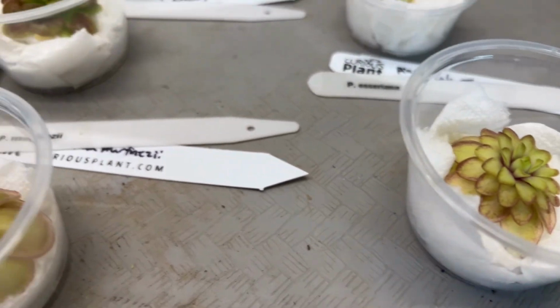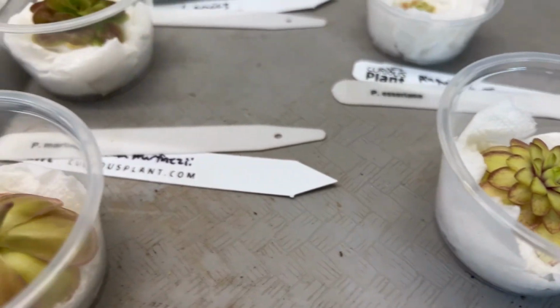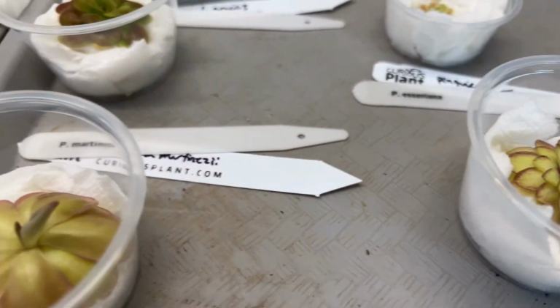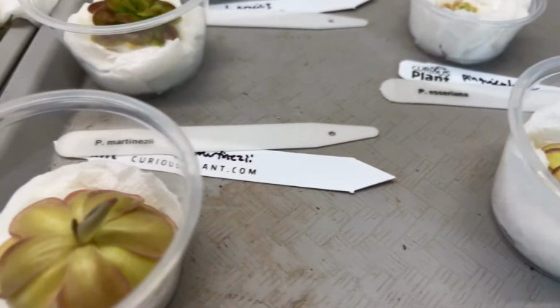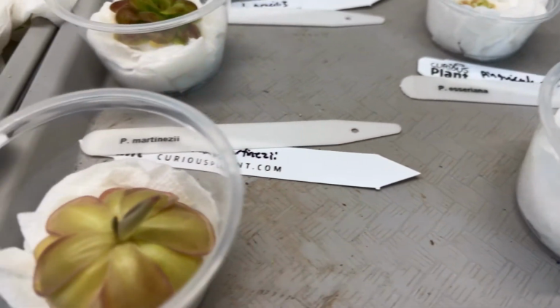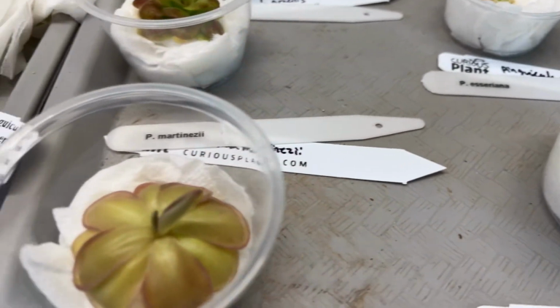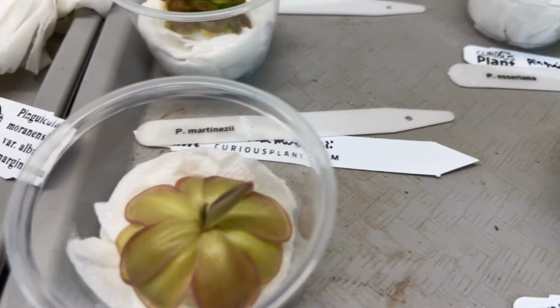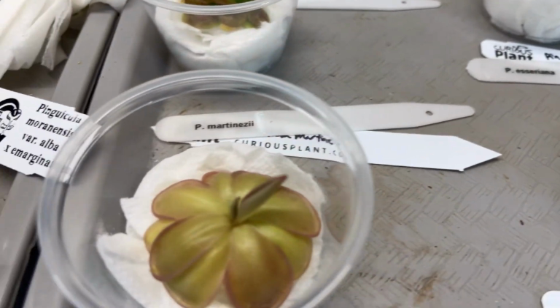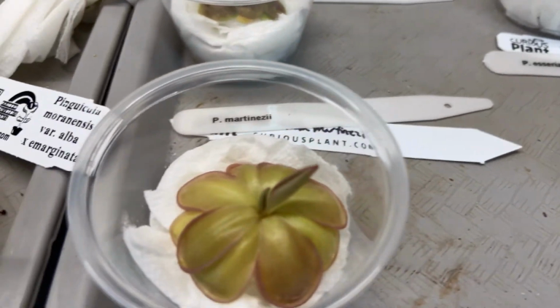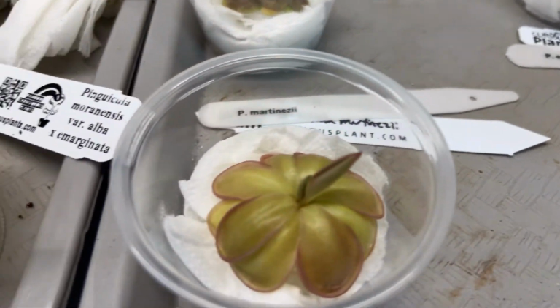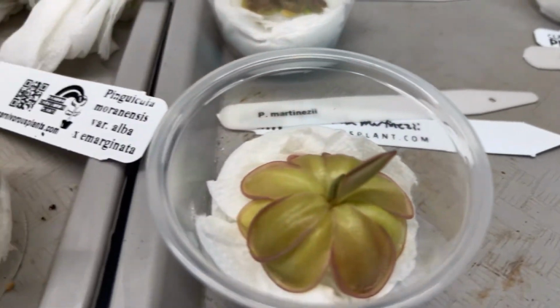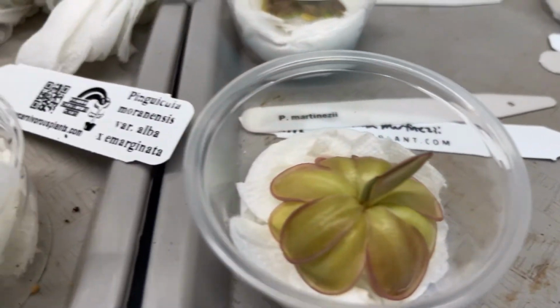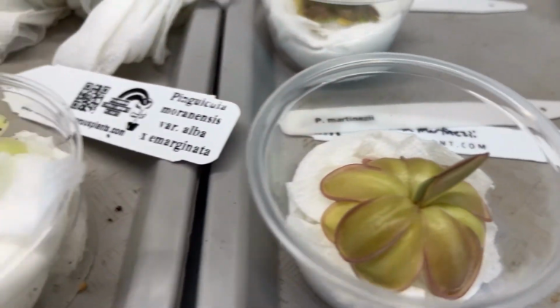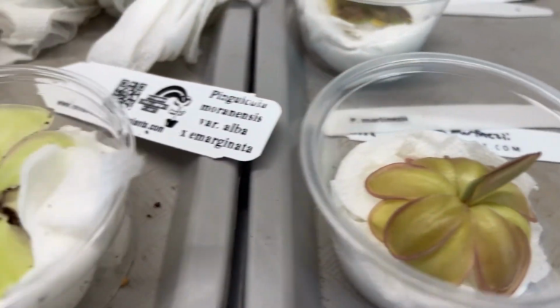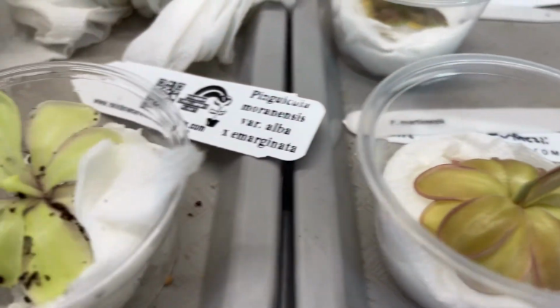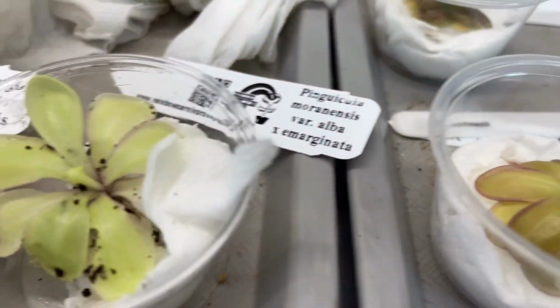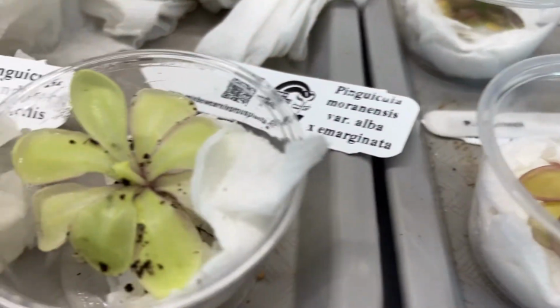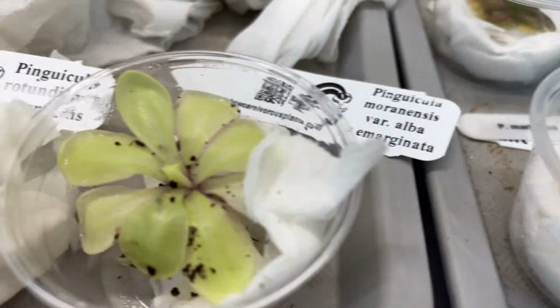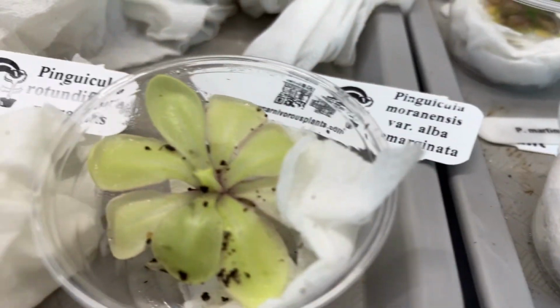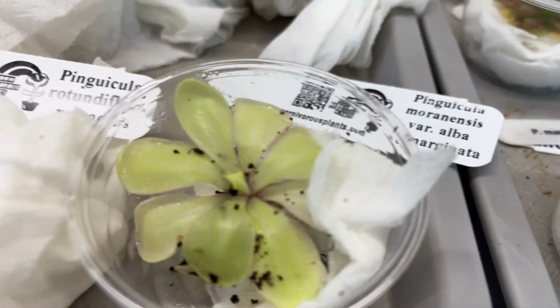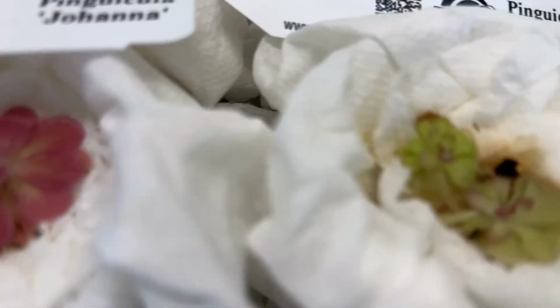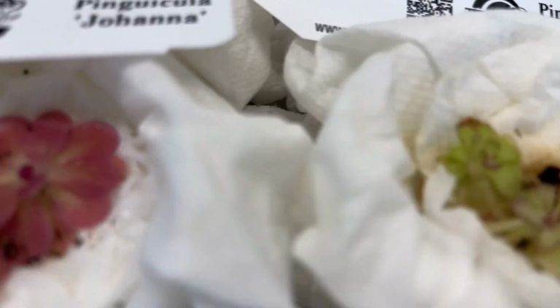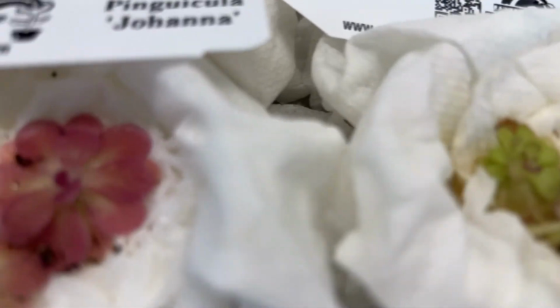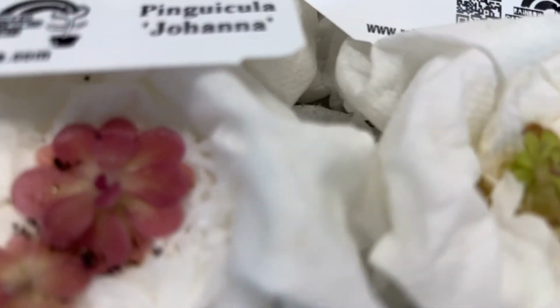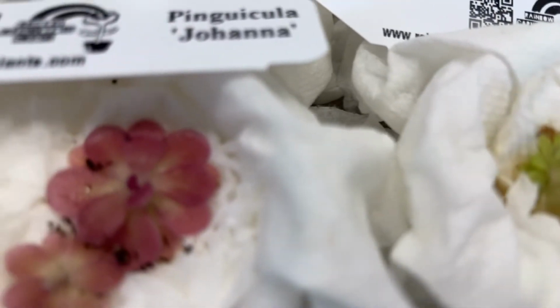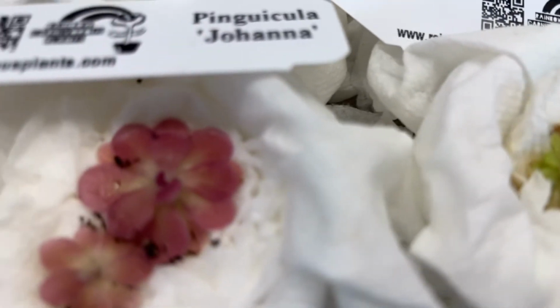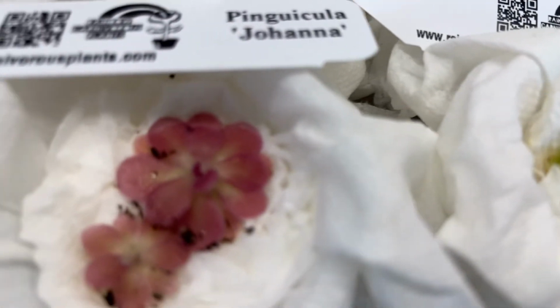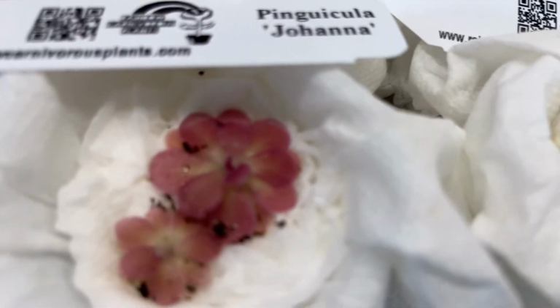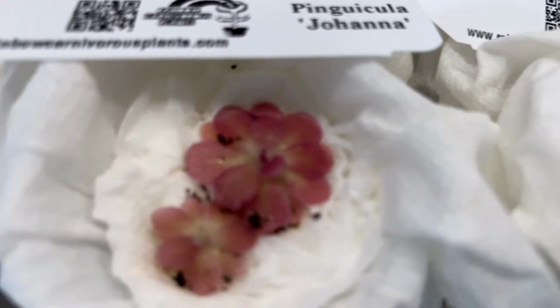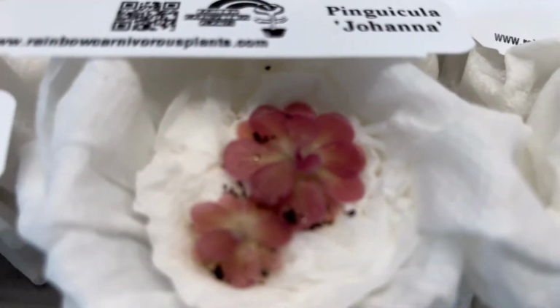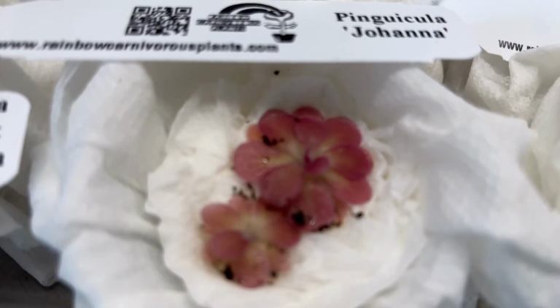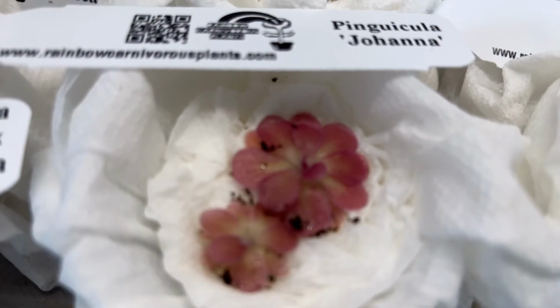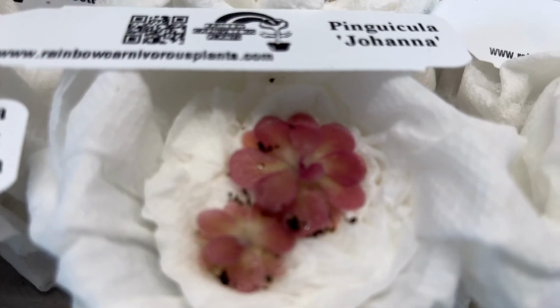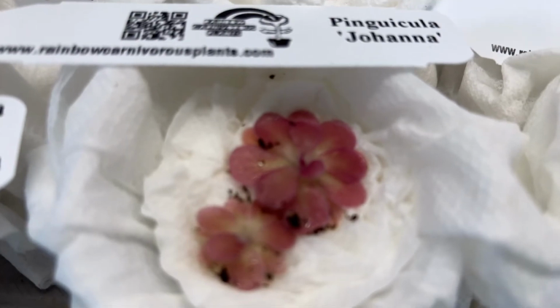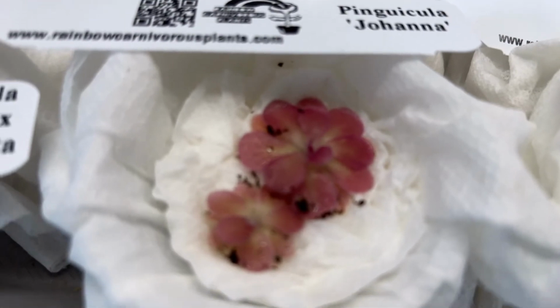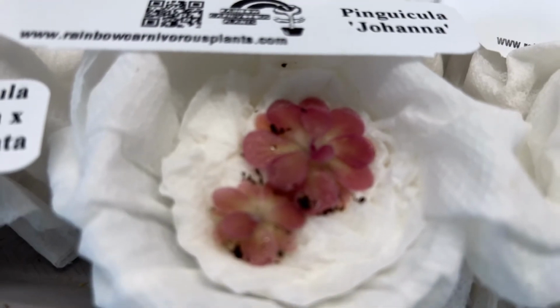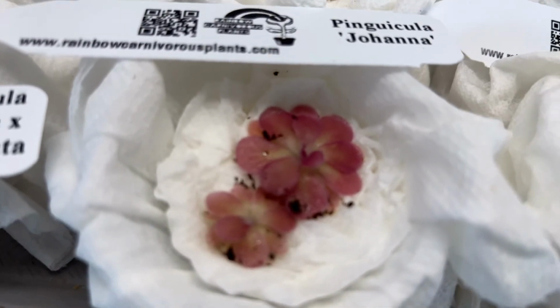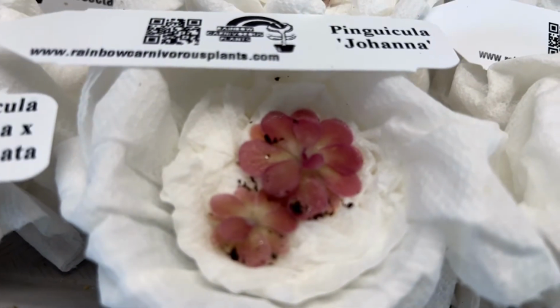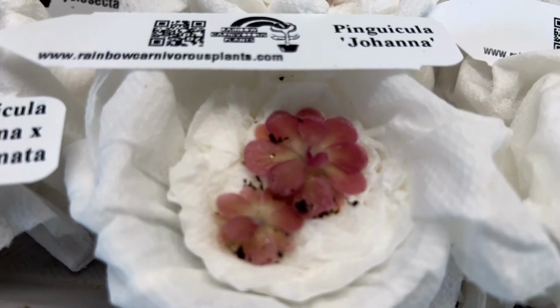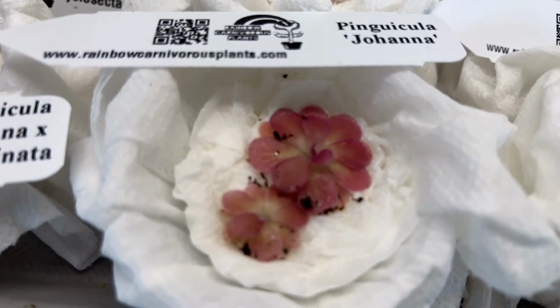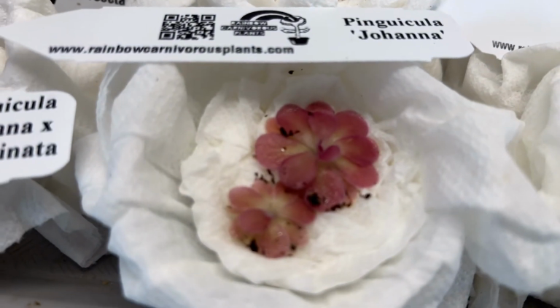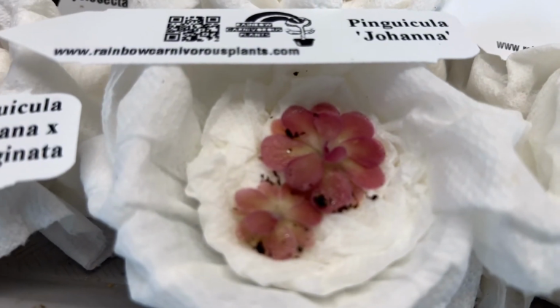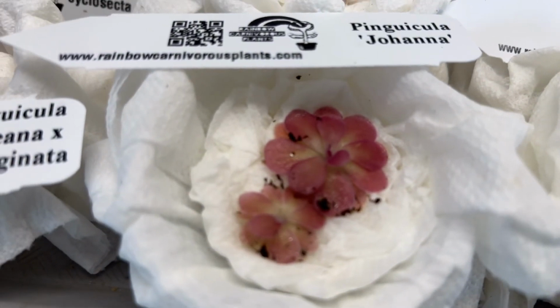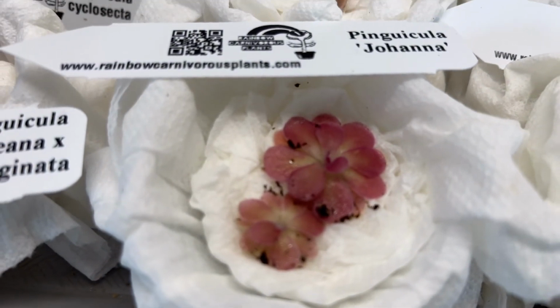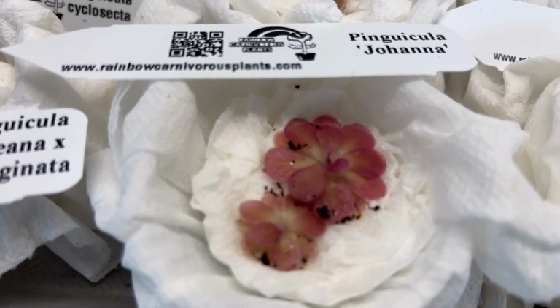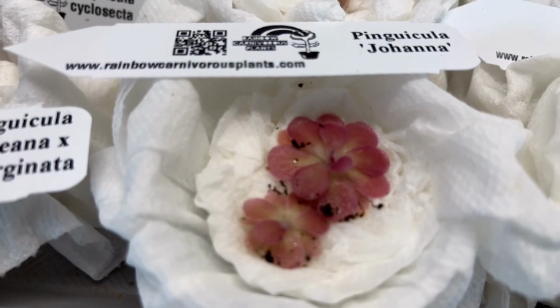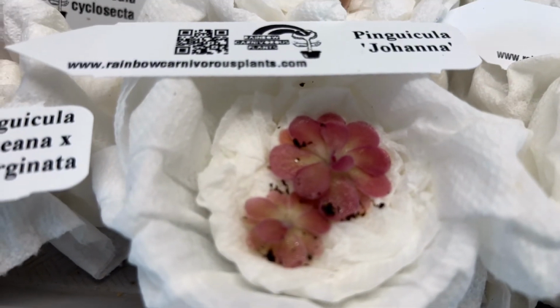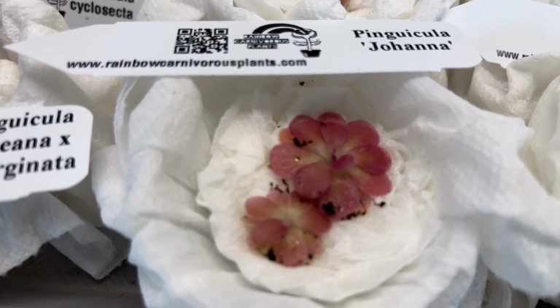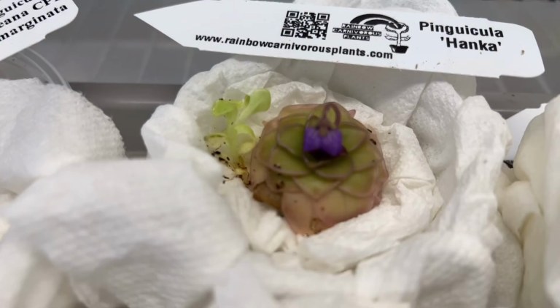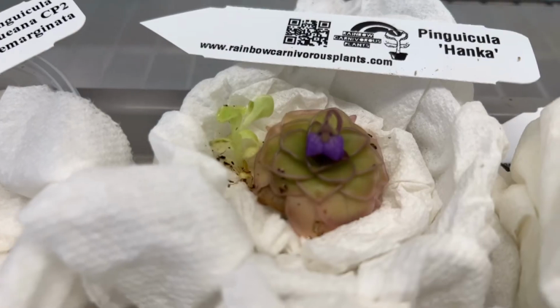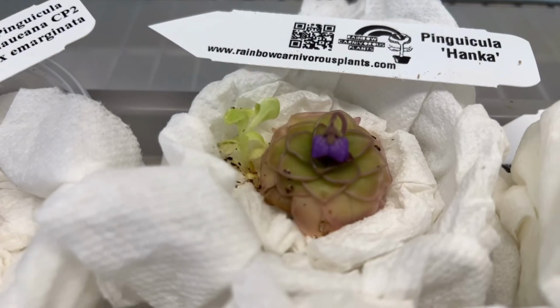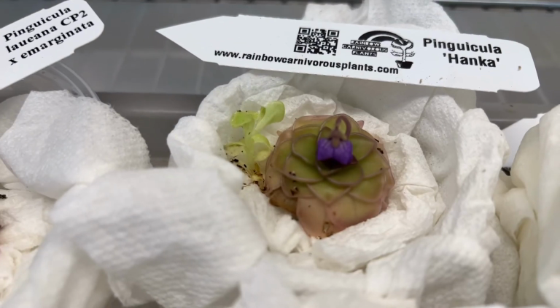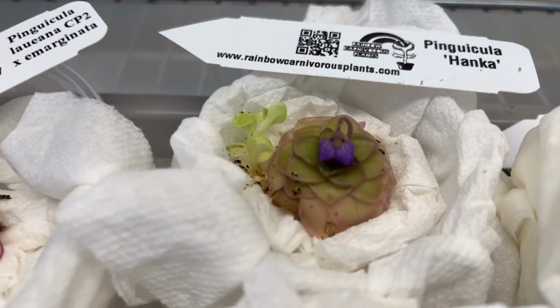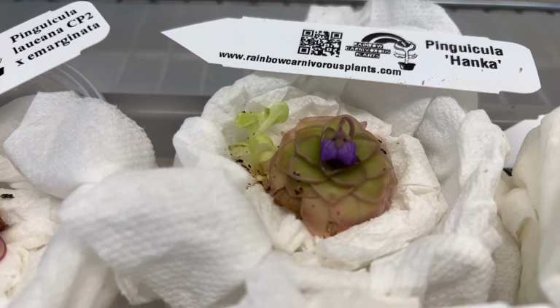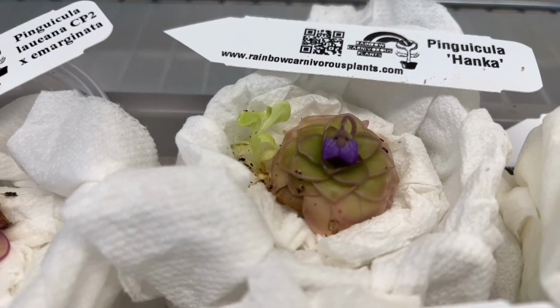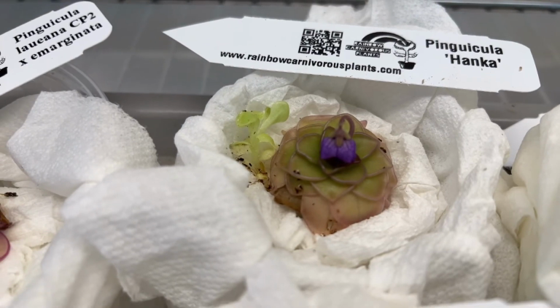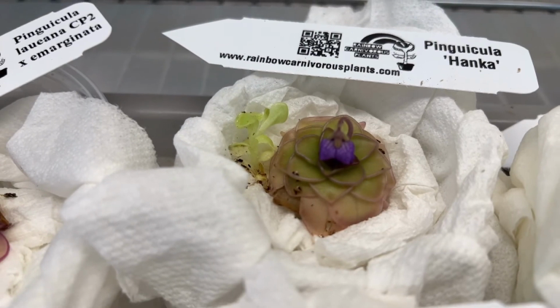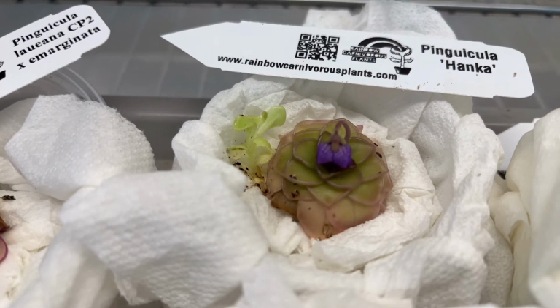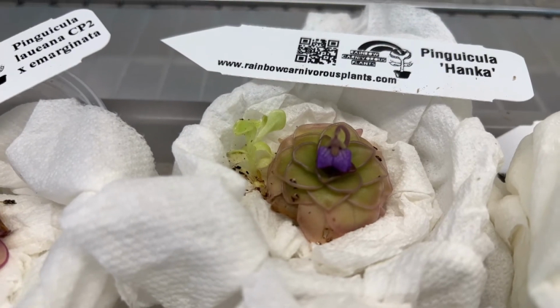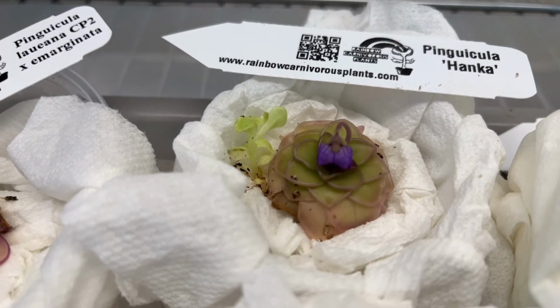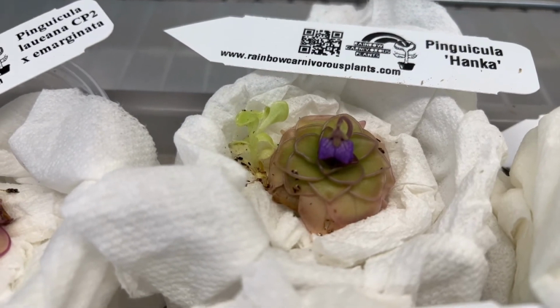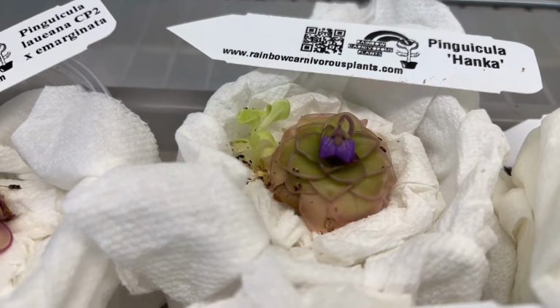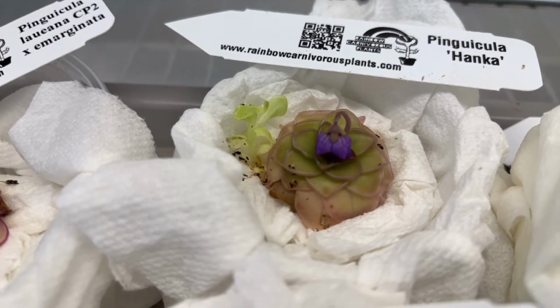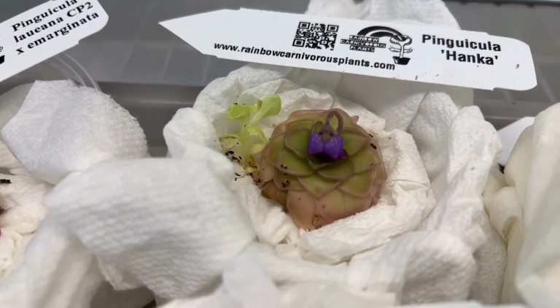All right, next will be to pot these guys up, and we'll watch that happen.